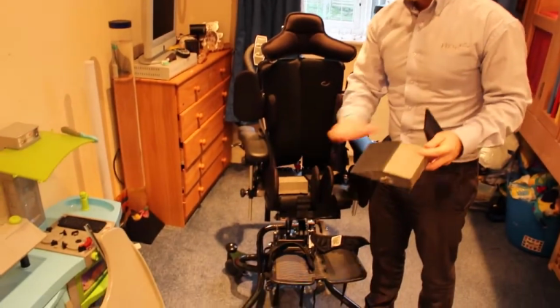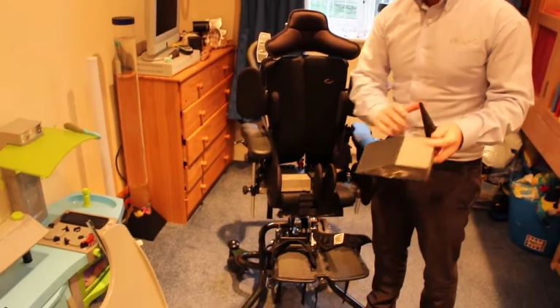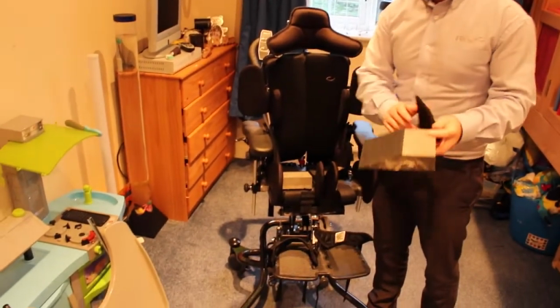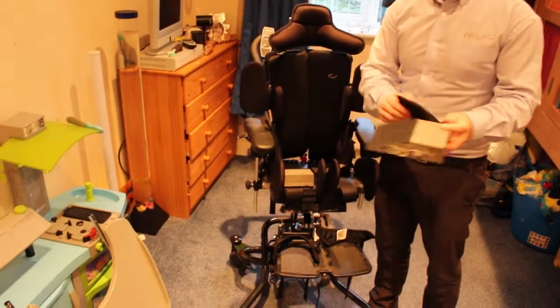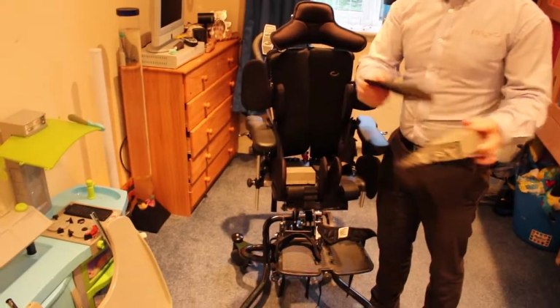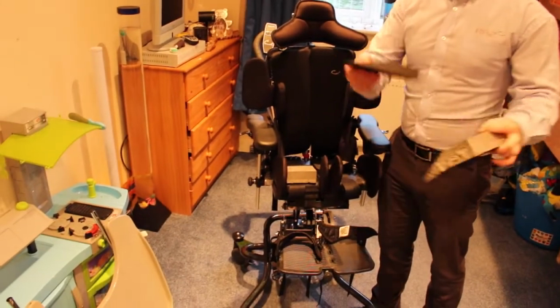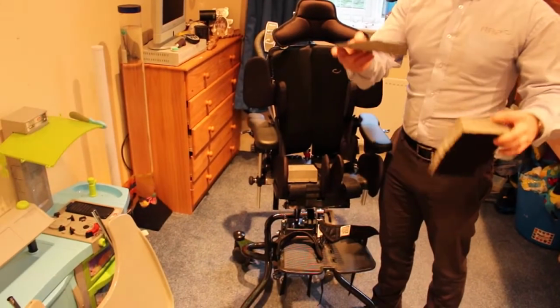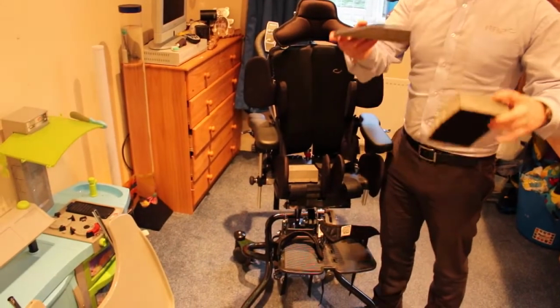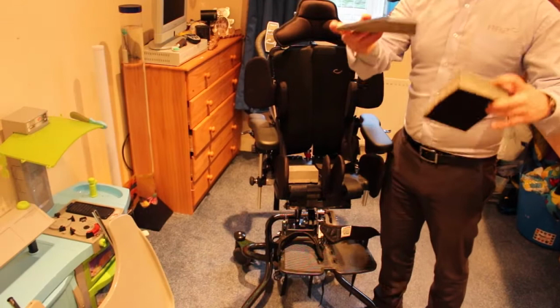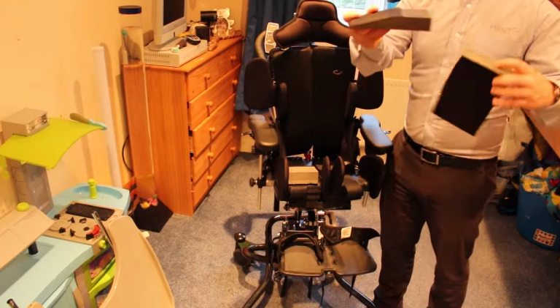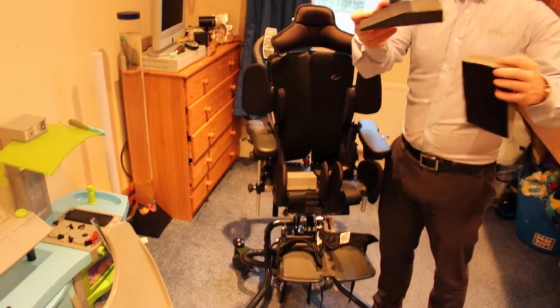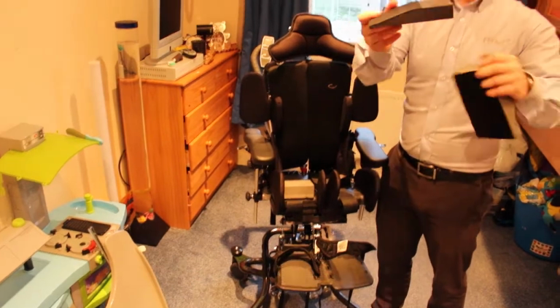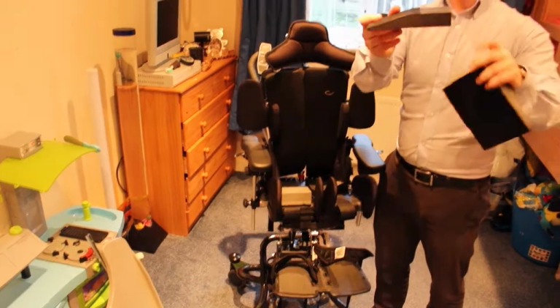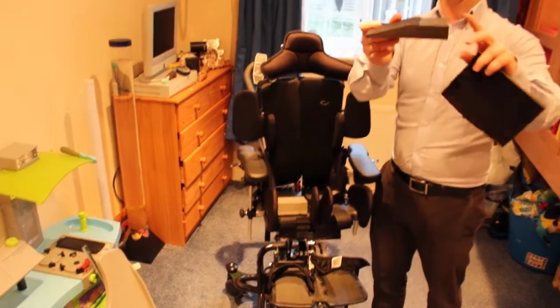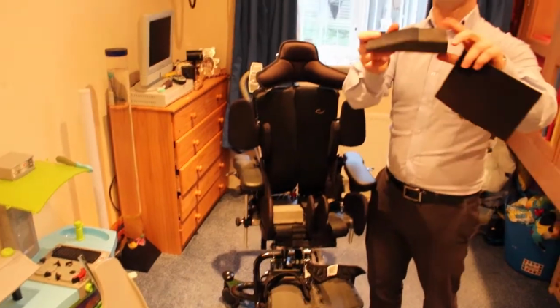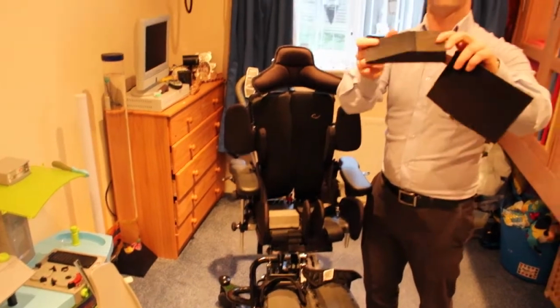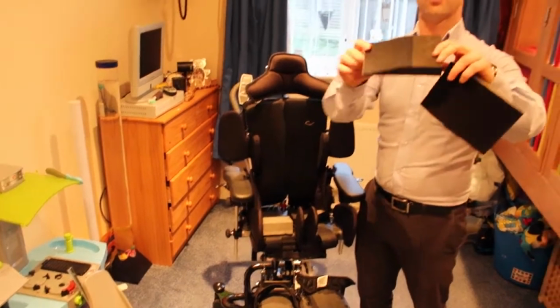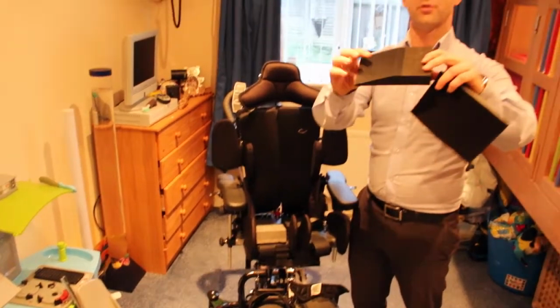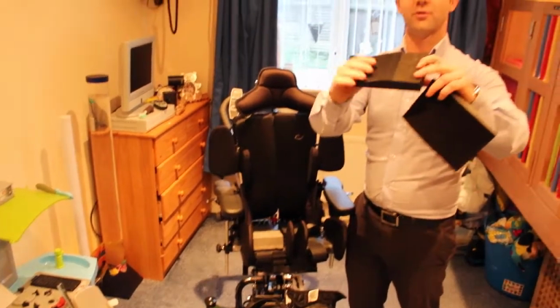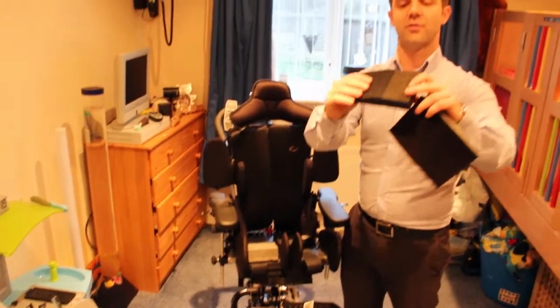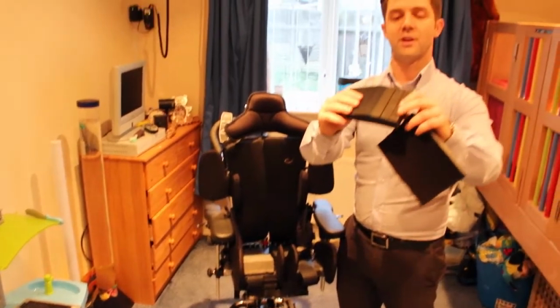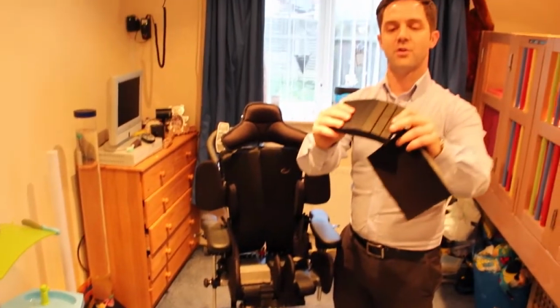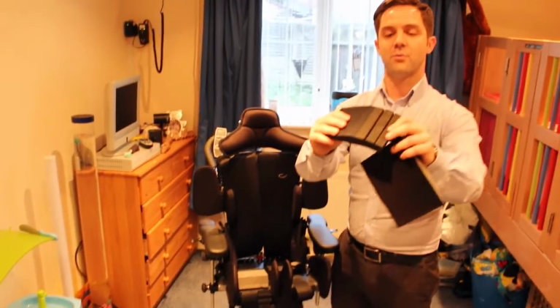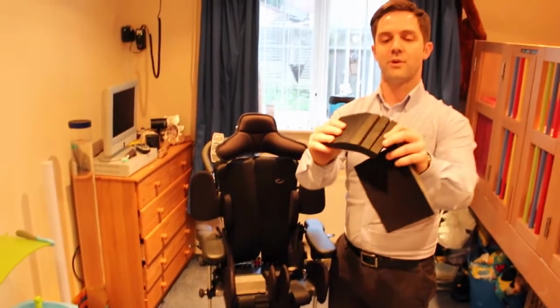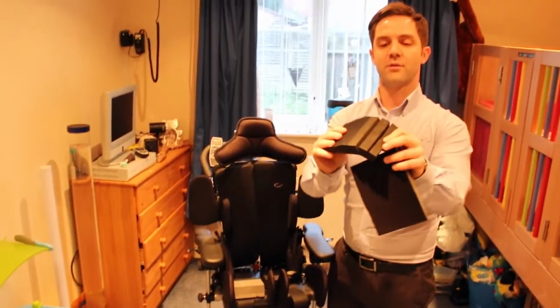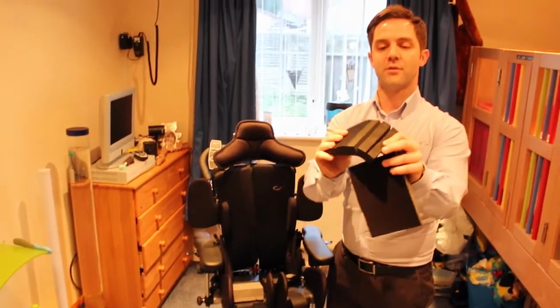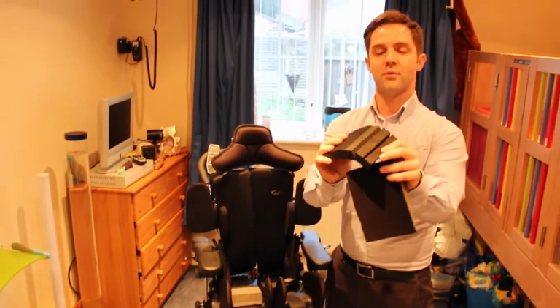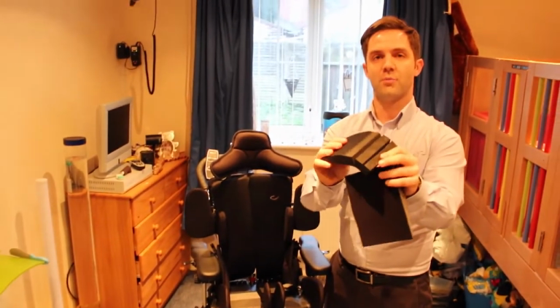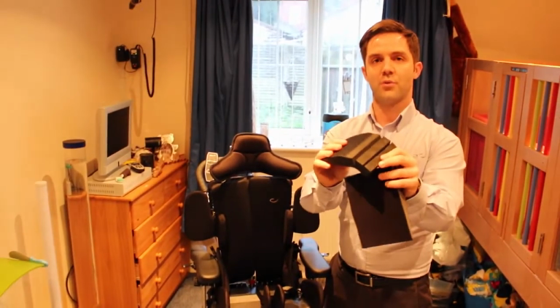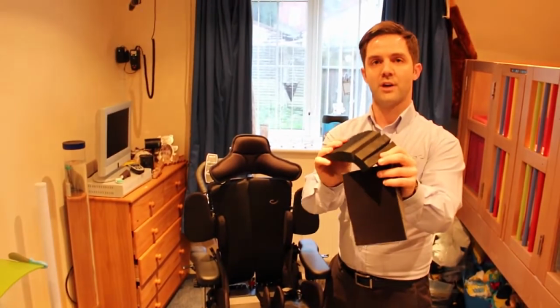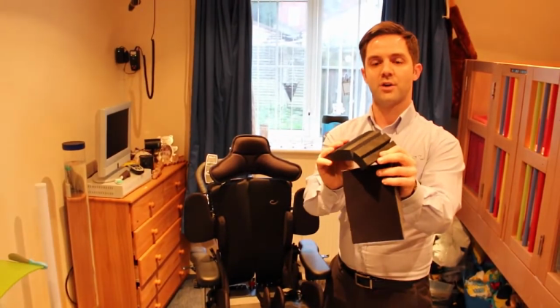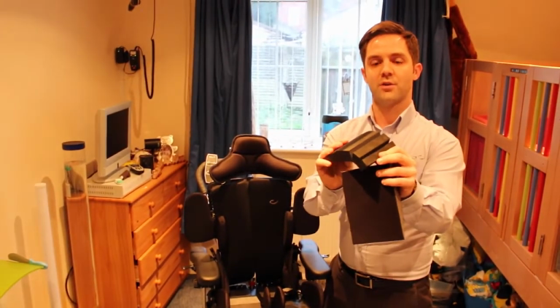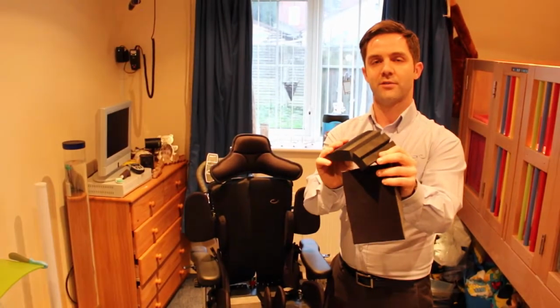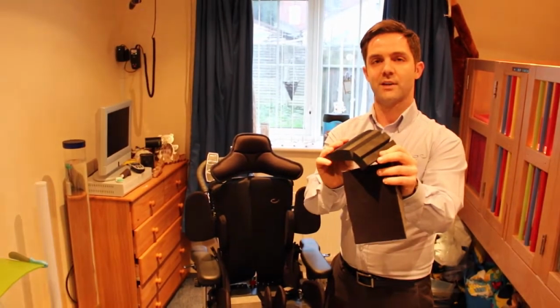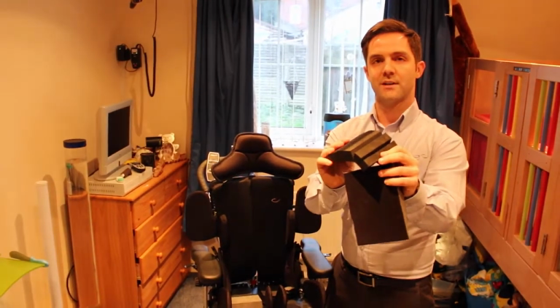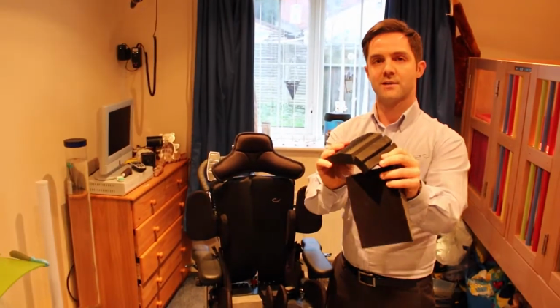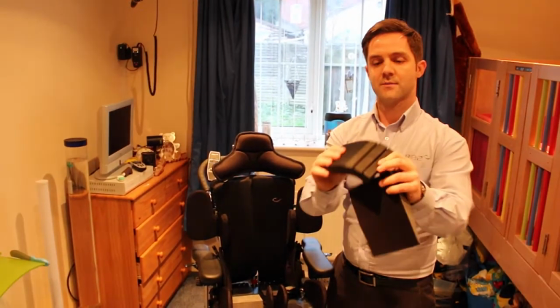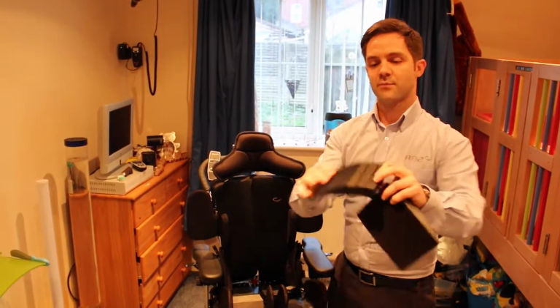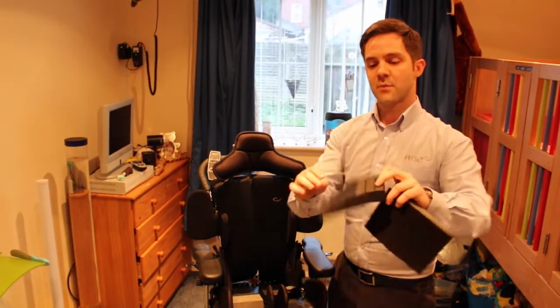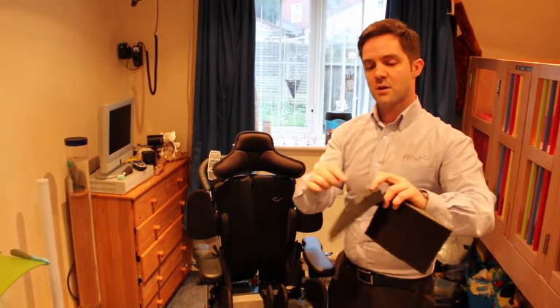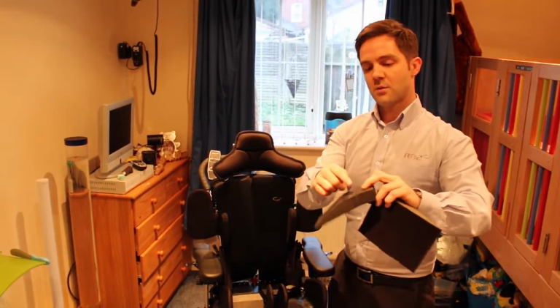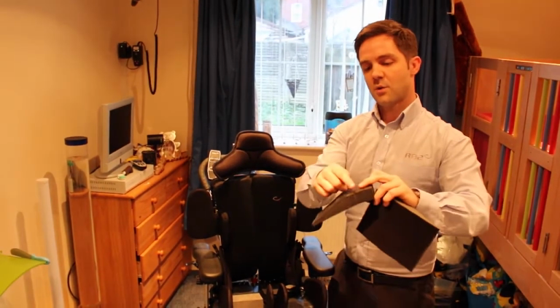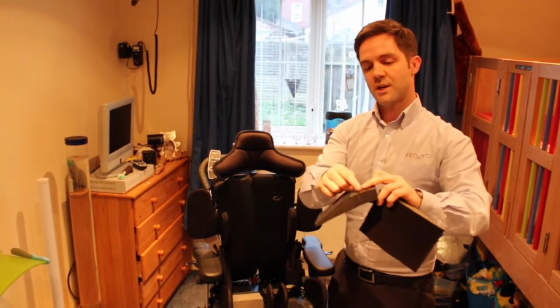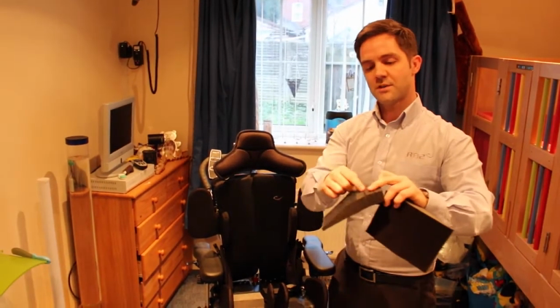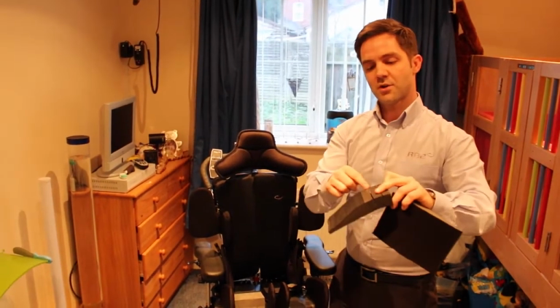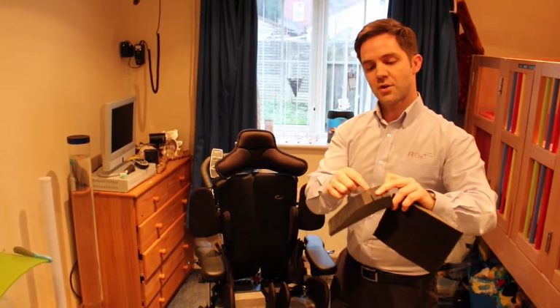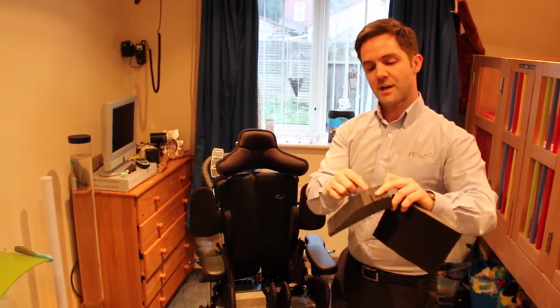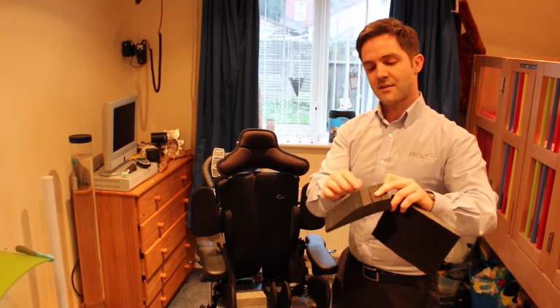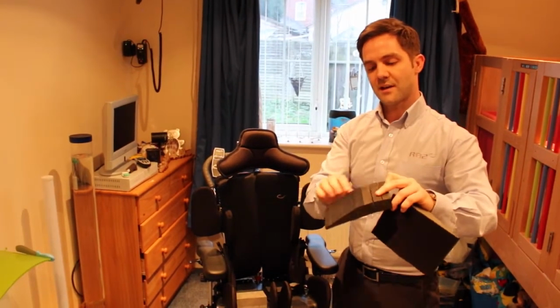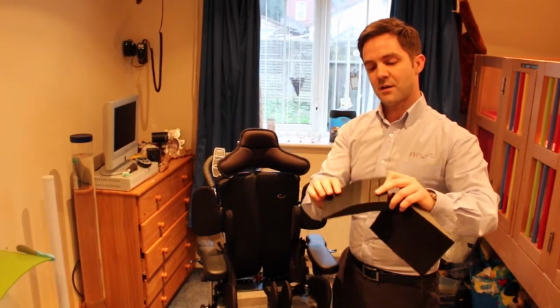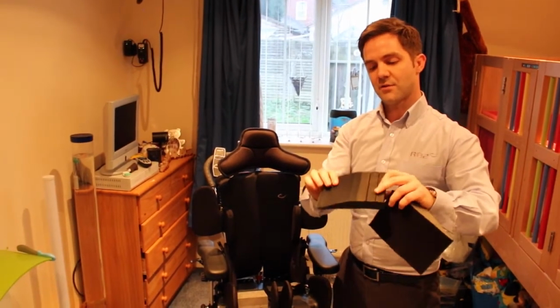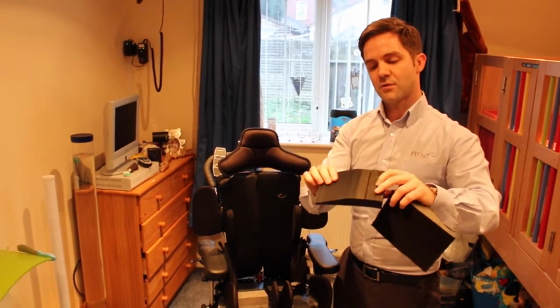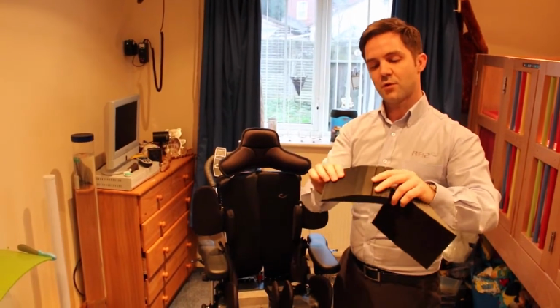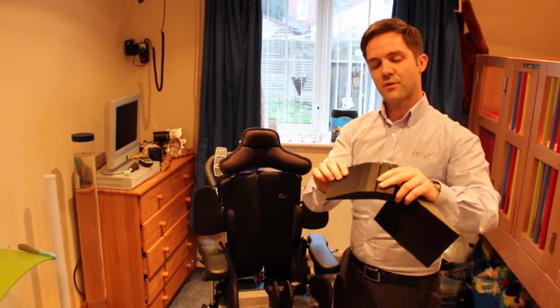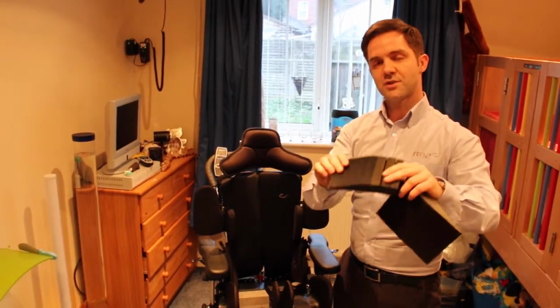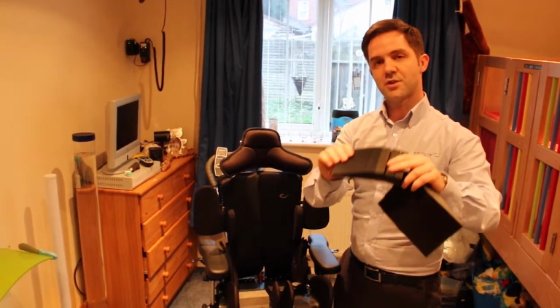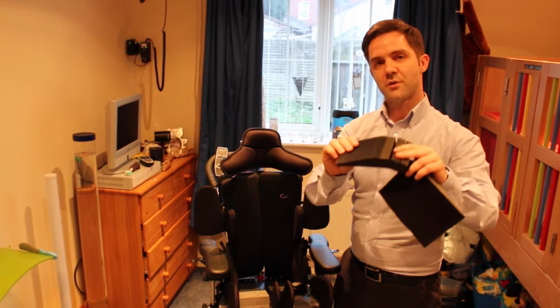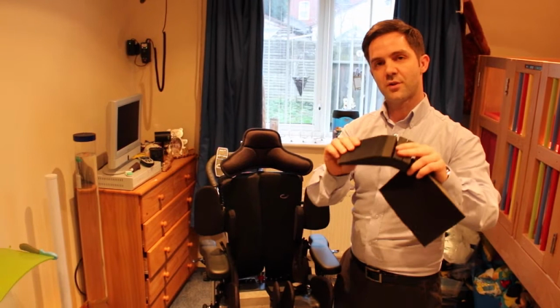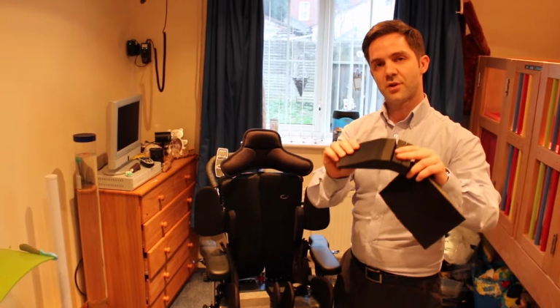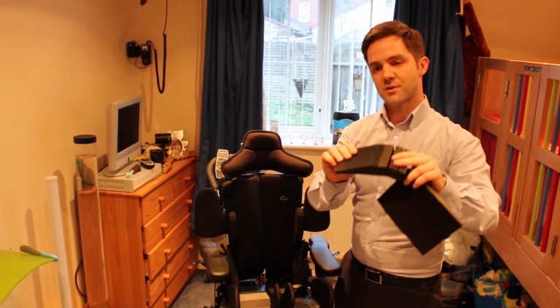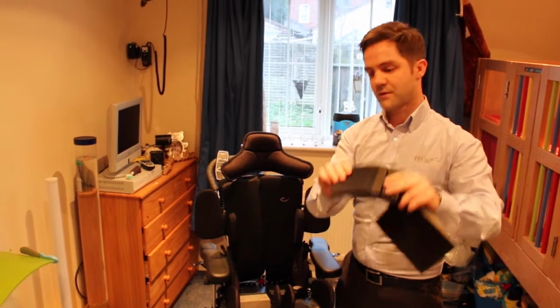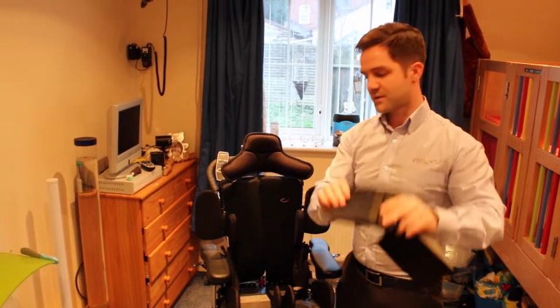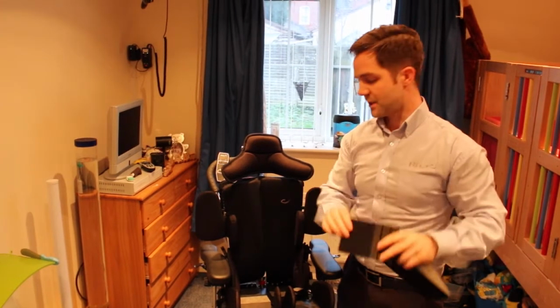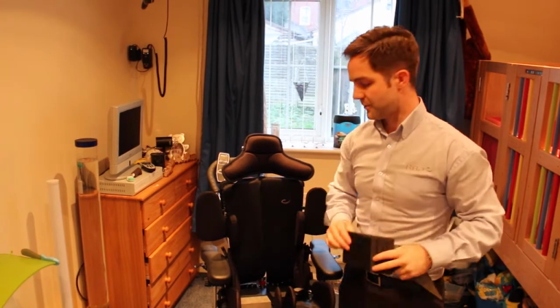They need to be cut down, which is really important. They come with pre-cut slits, where you need to cut that down to roughly two-thirds of the seat.